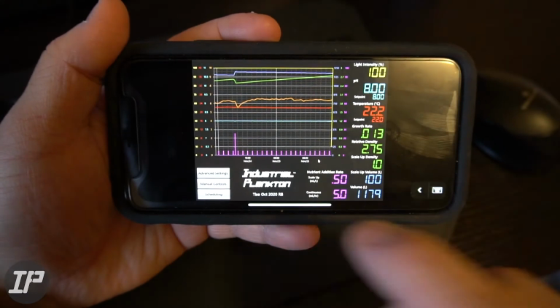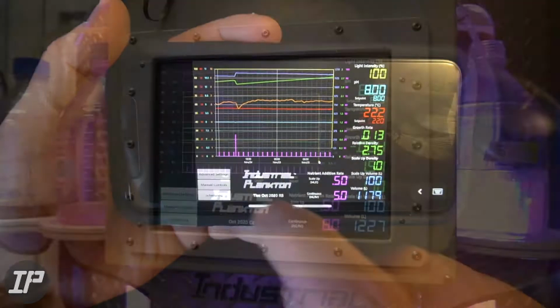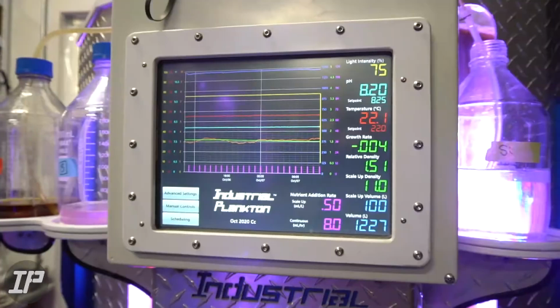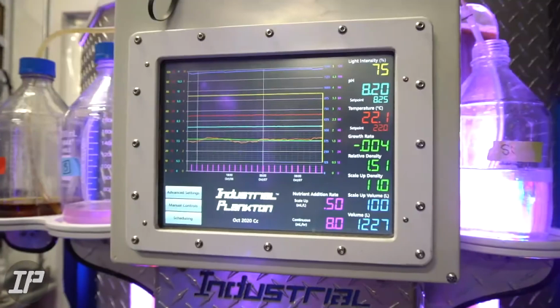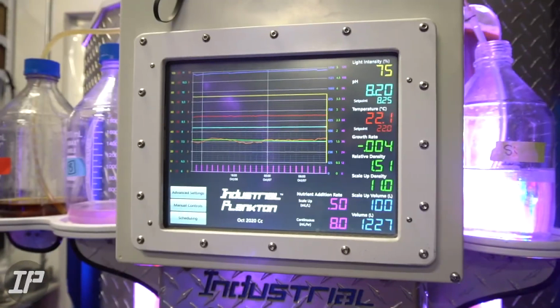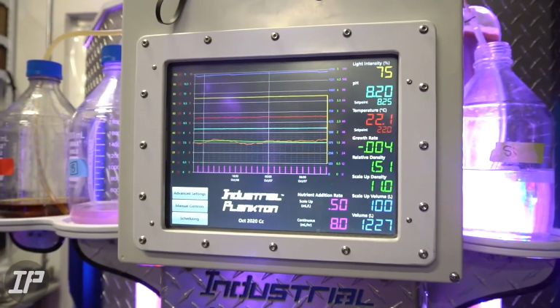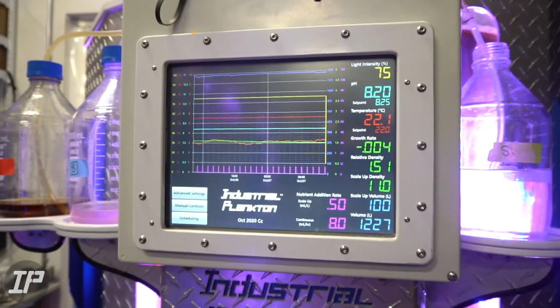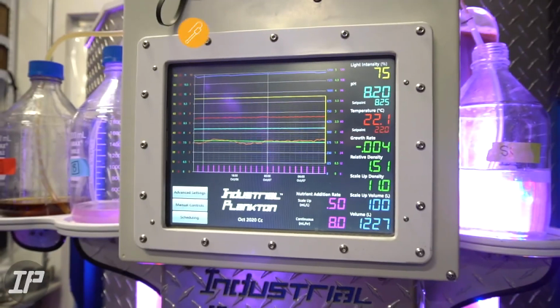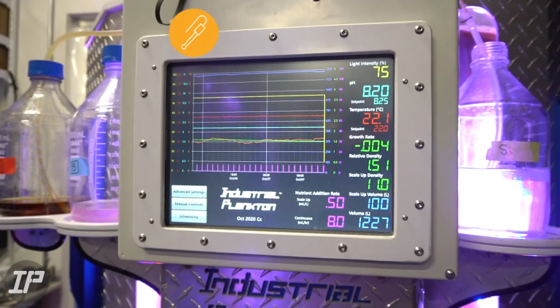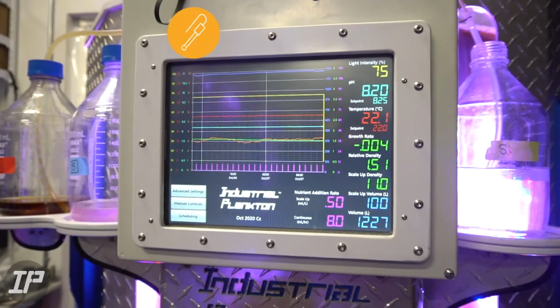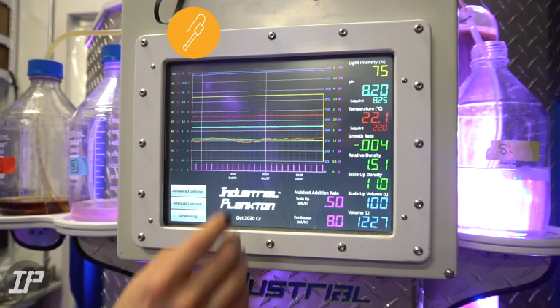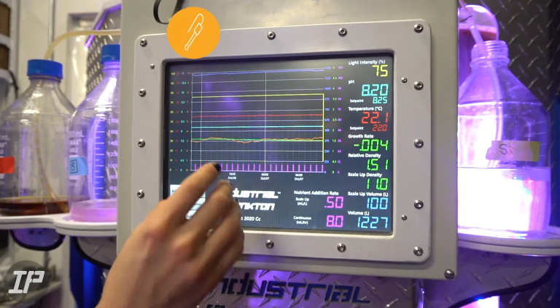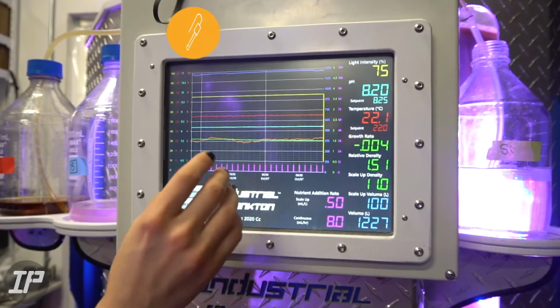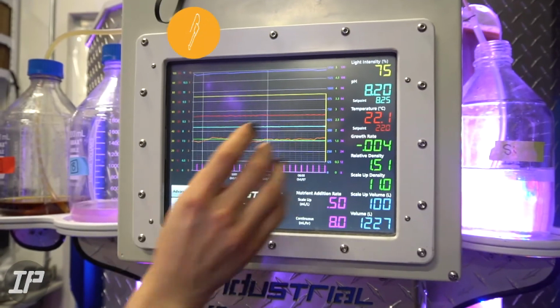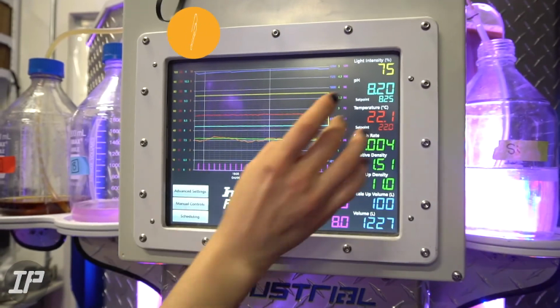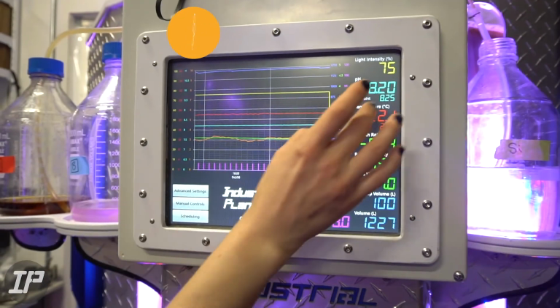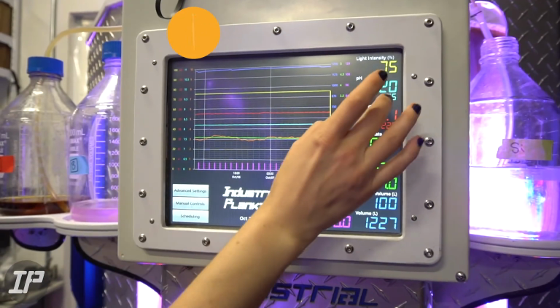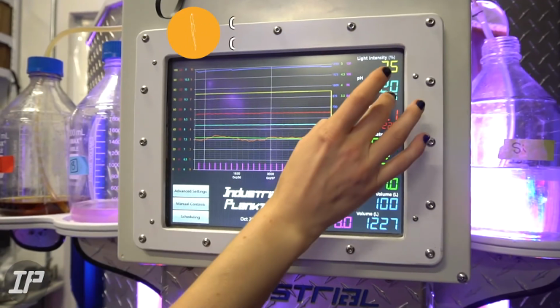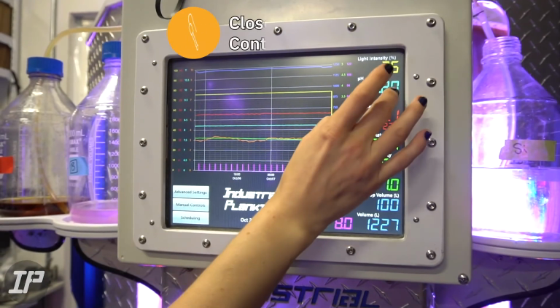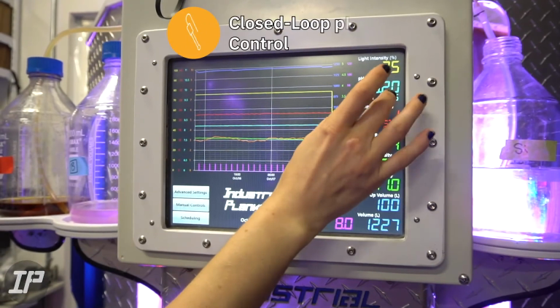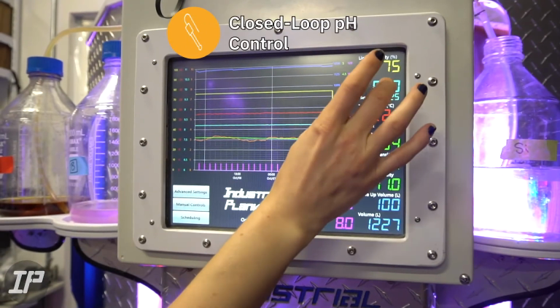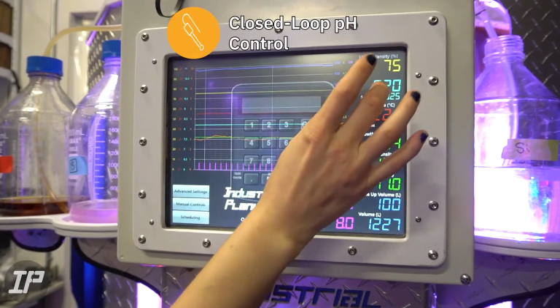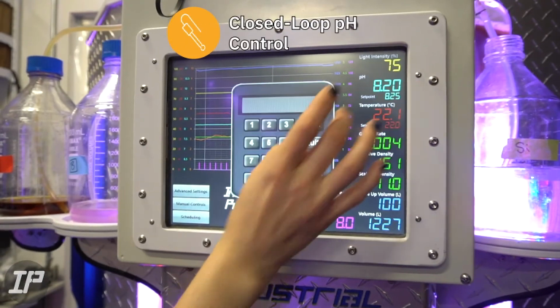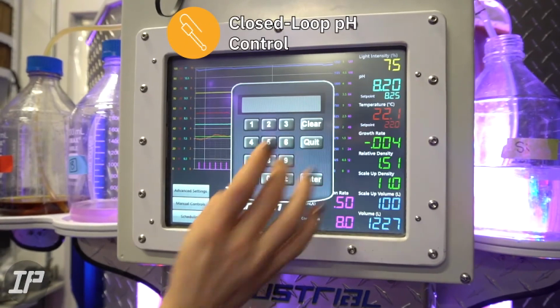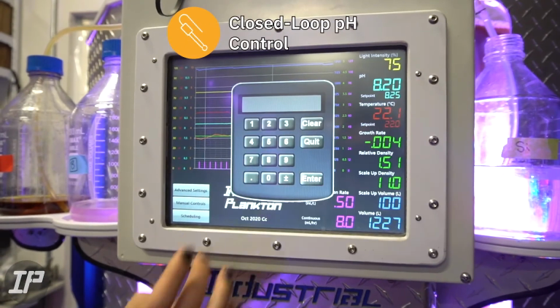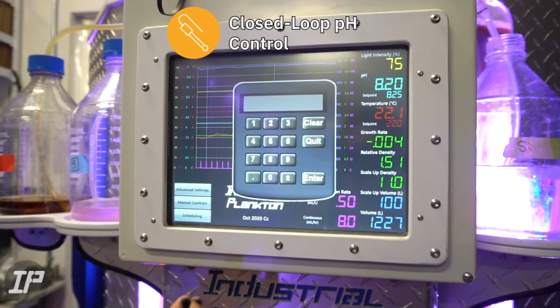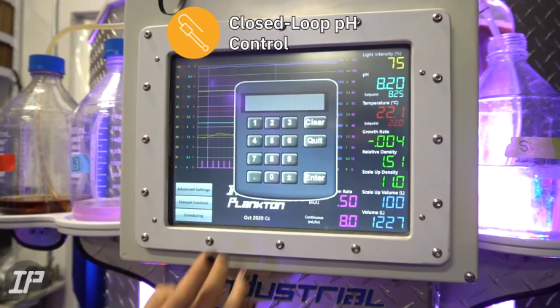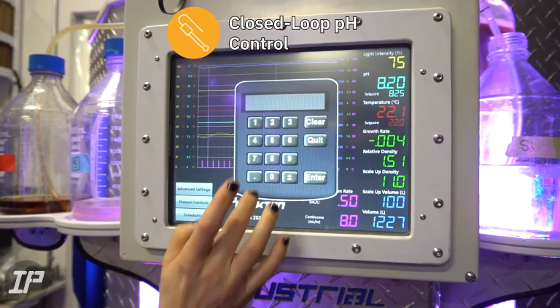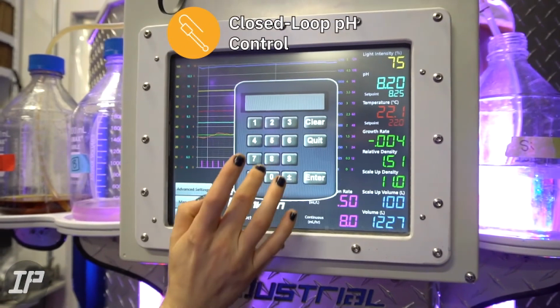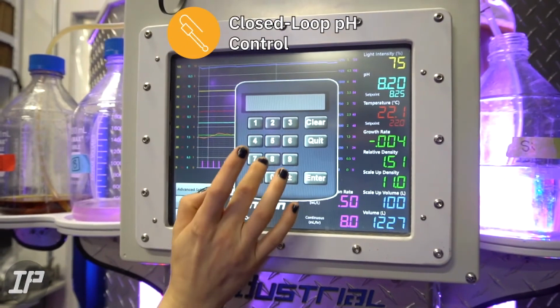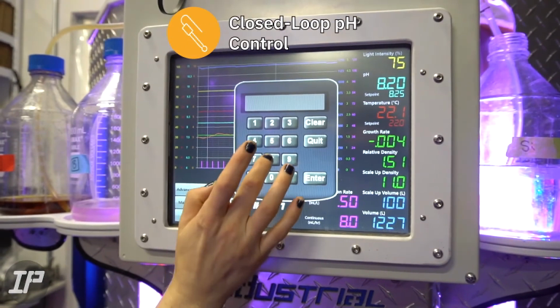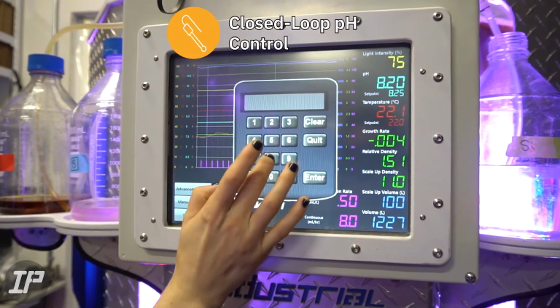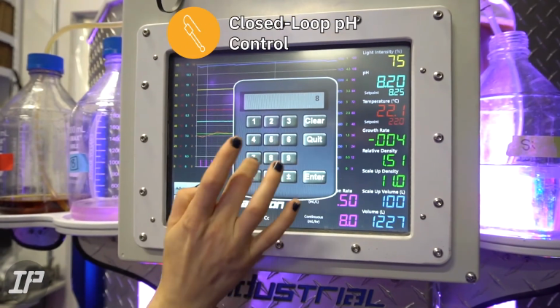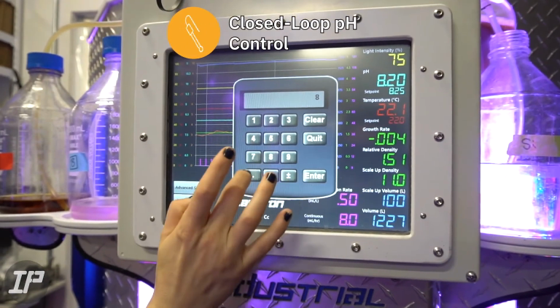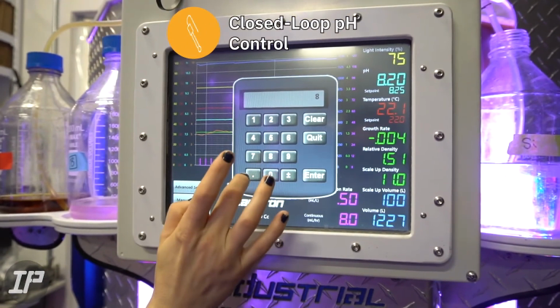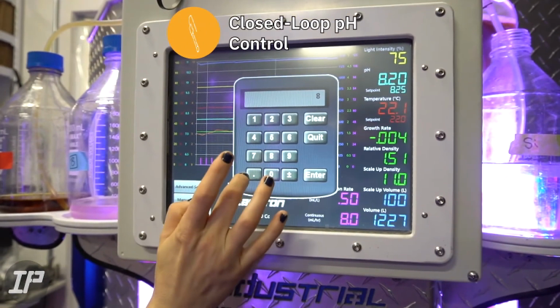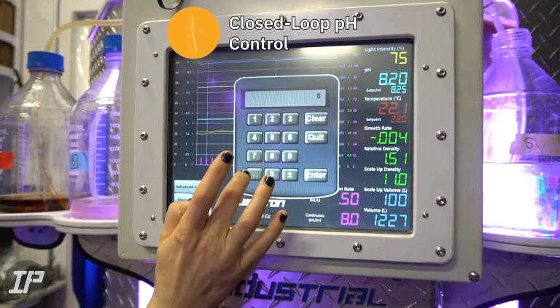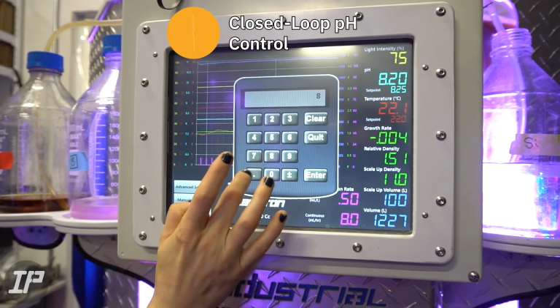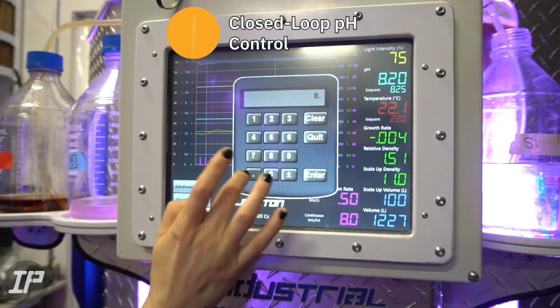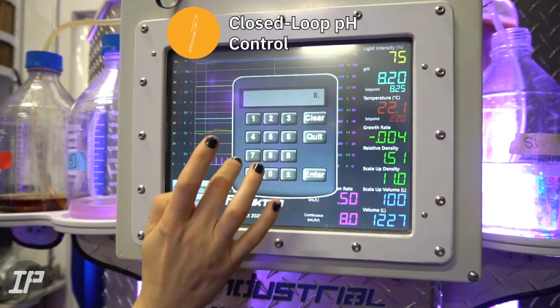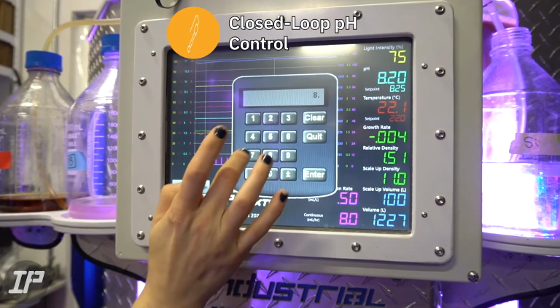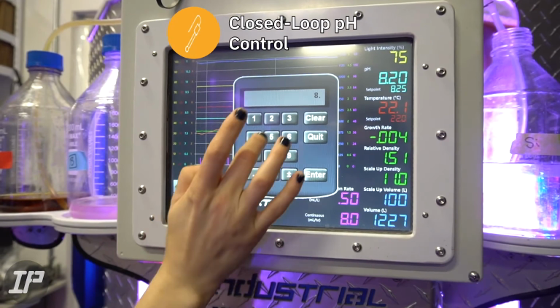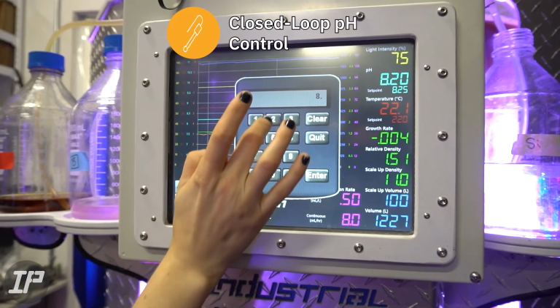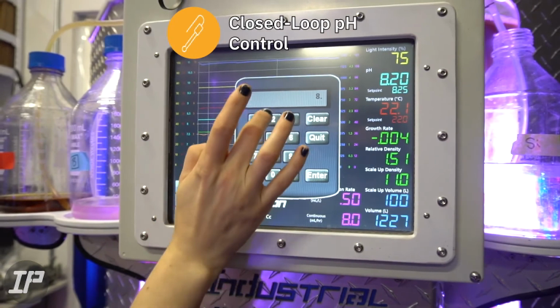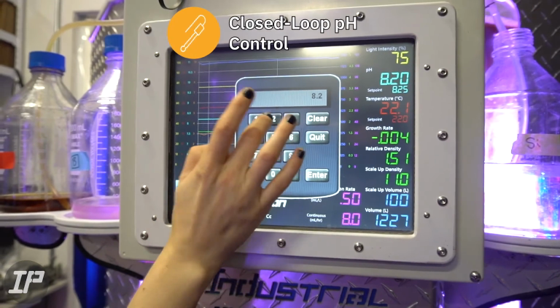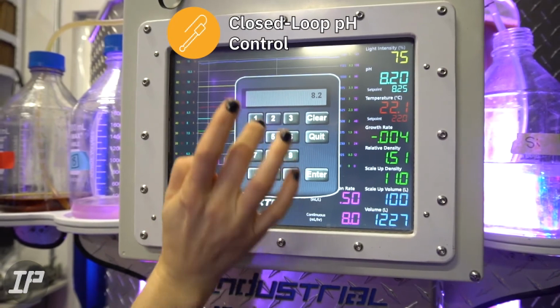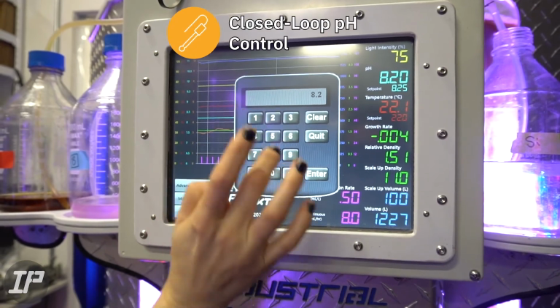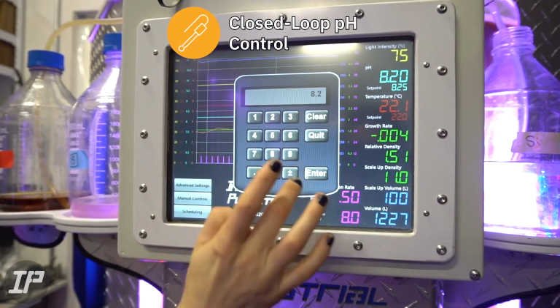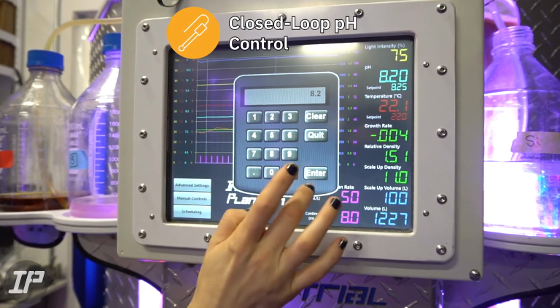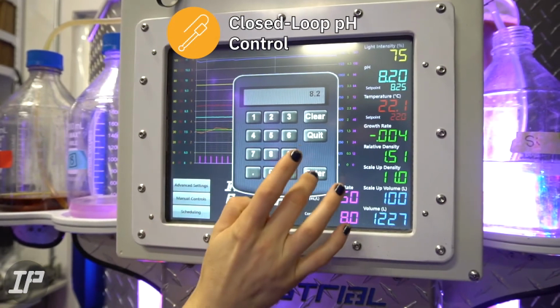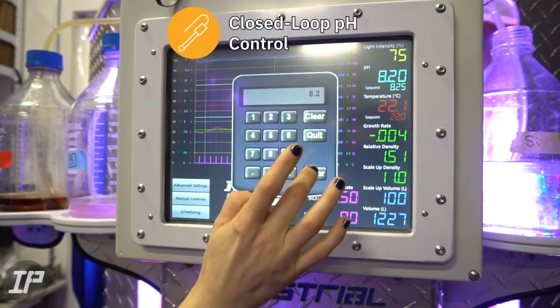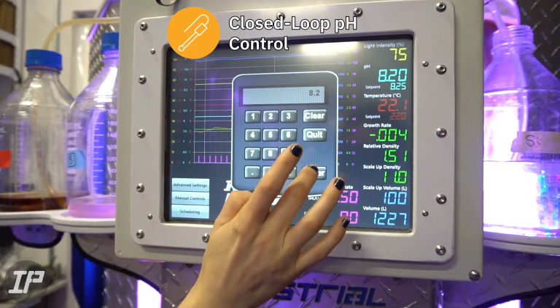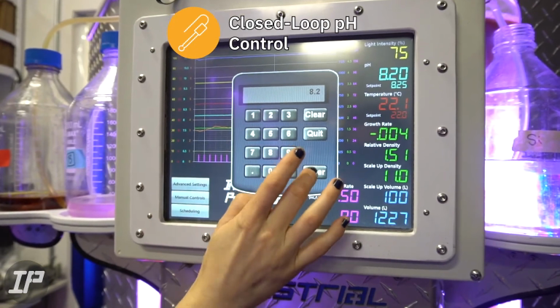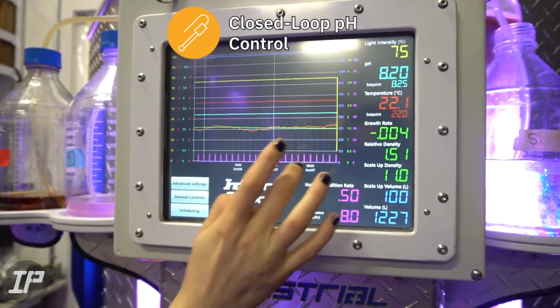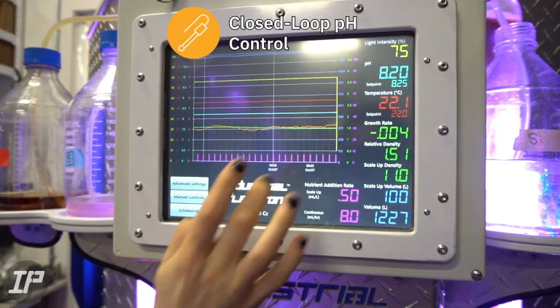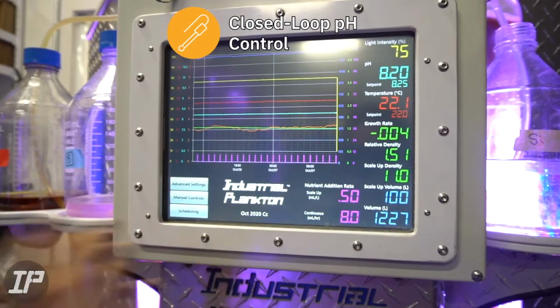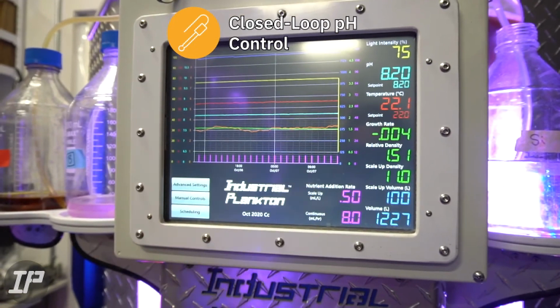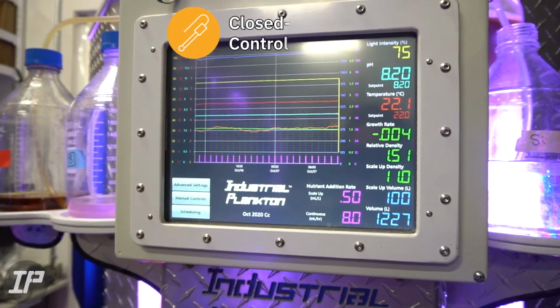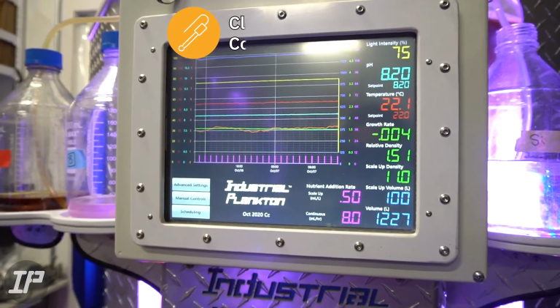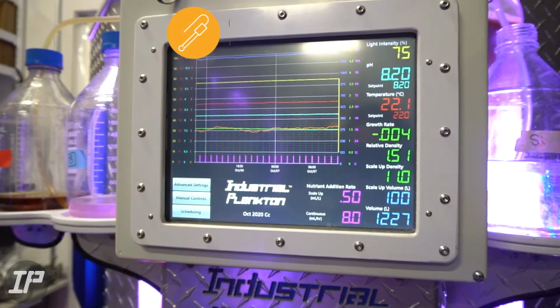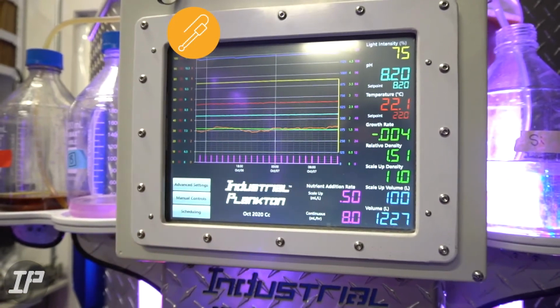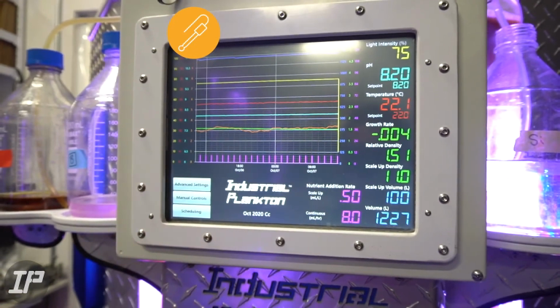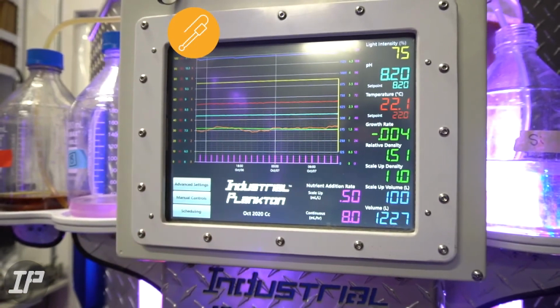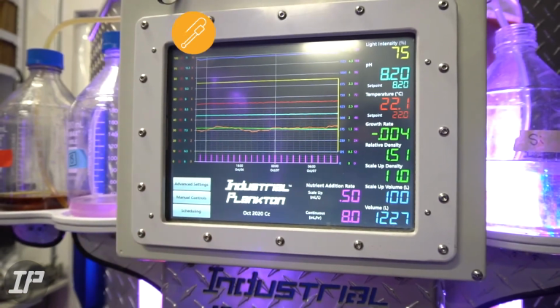Closed loop pH control keeps algal culture stable and mitigates one of the biggest causes of culture crashes, and the set point can easily be adjusted.